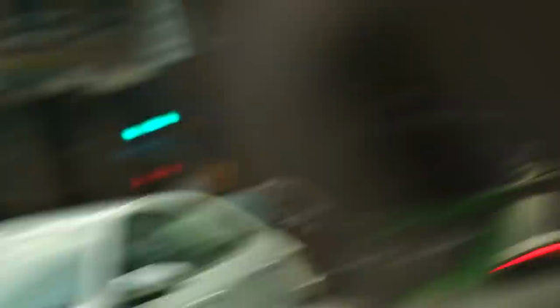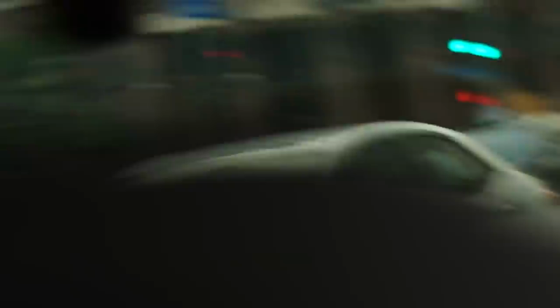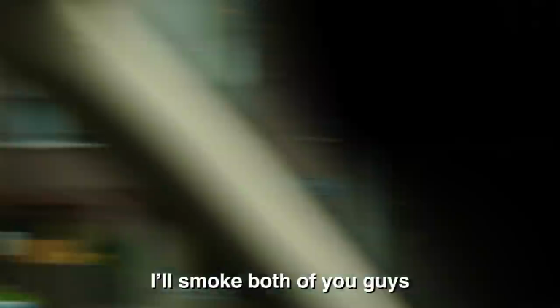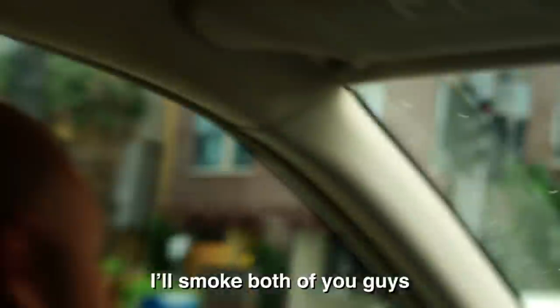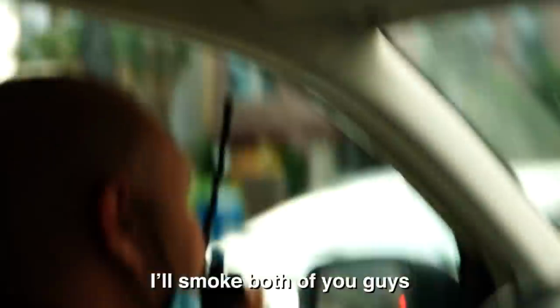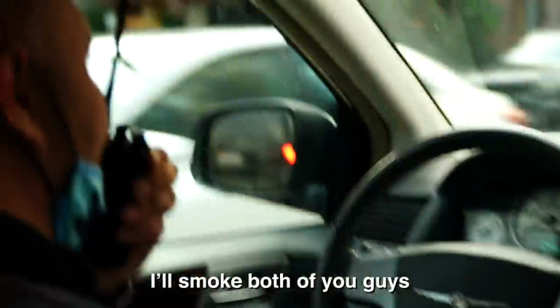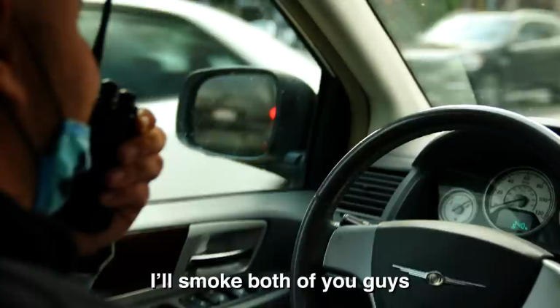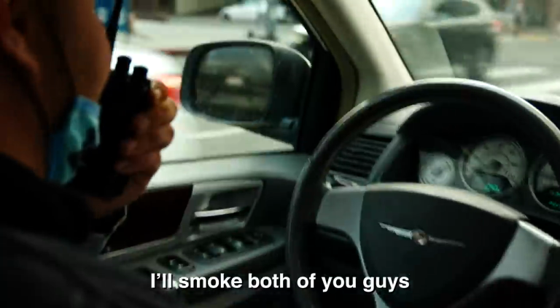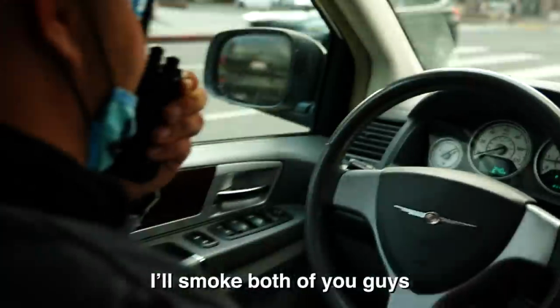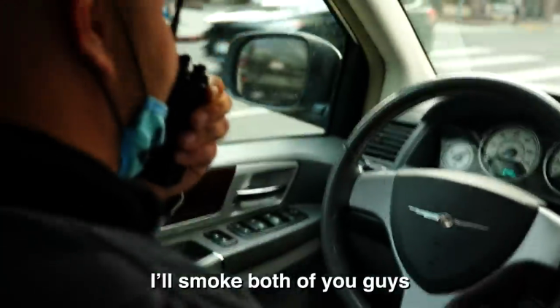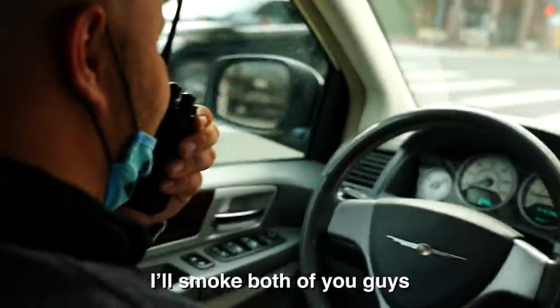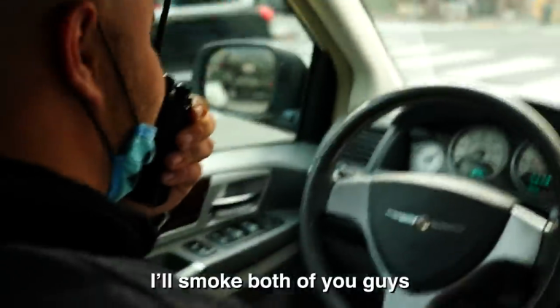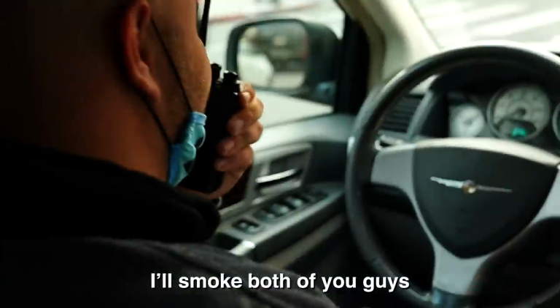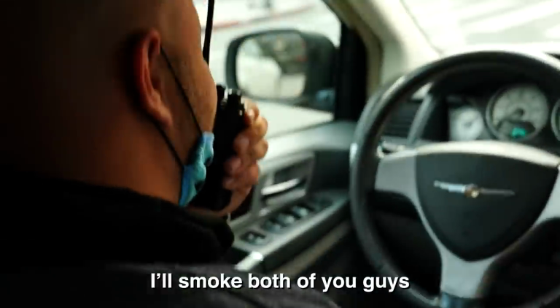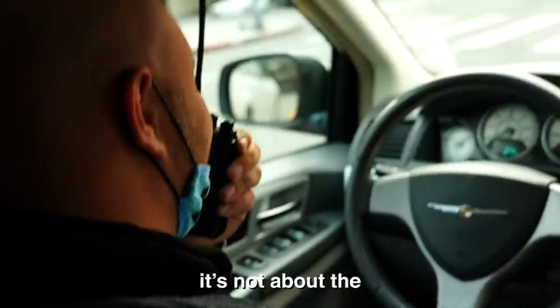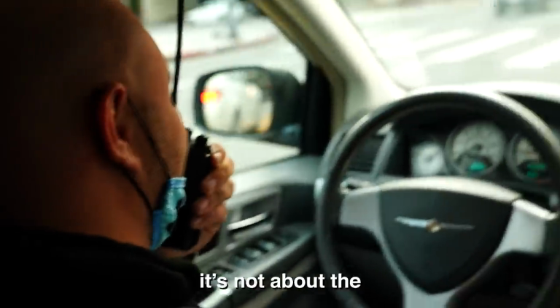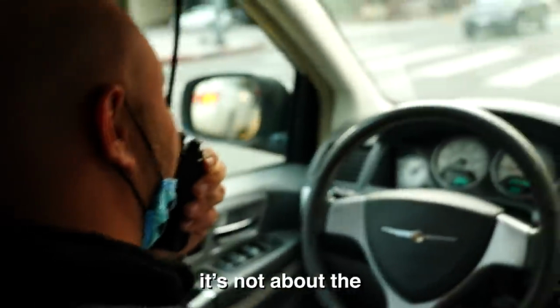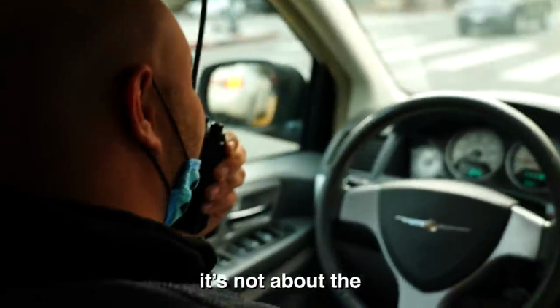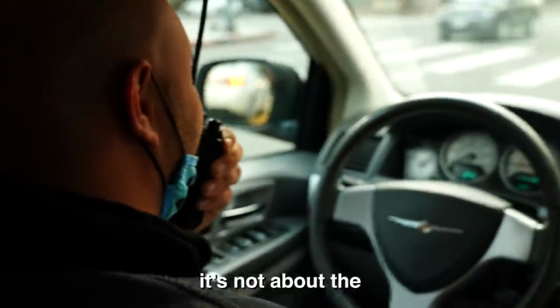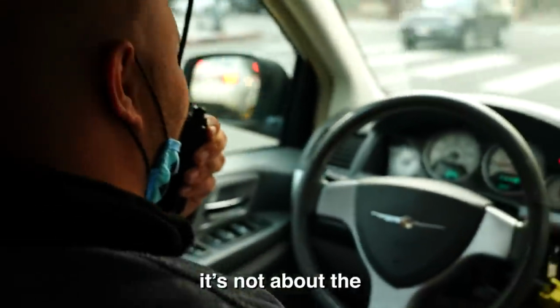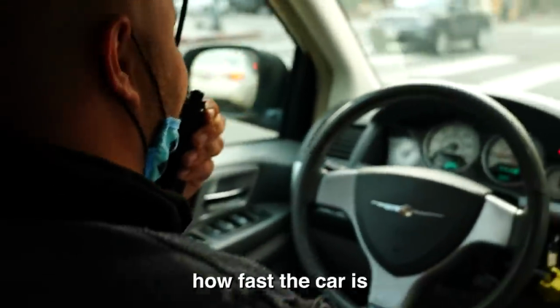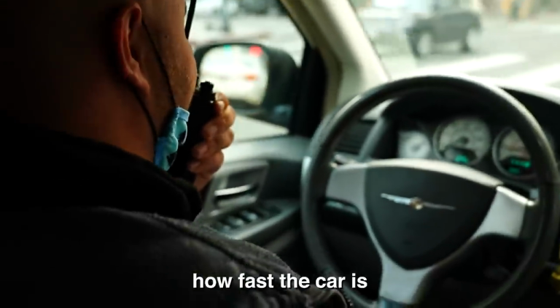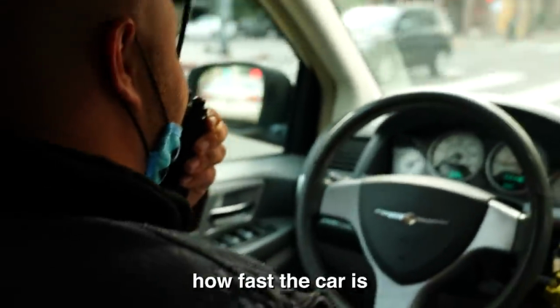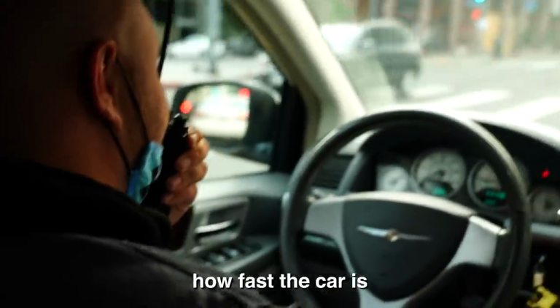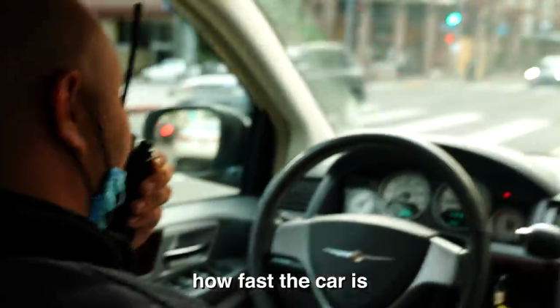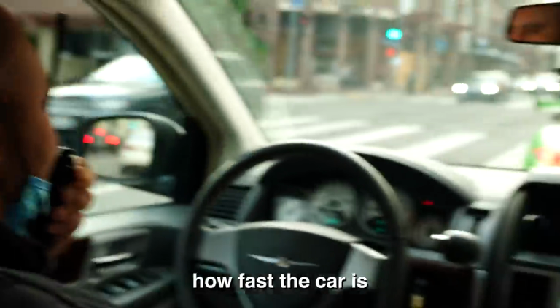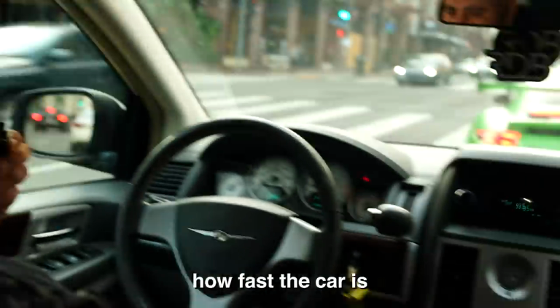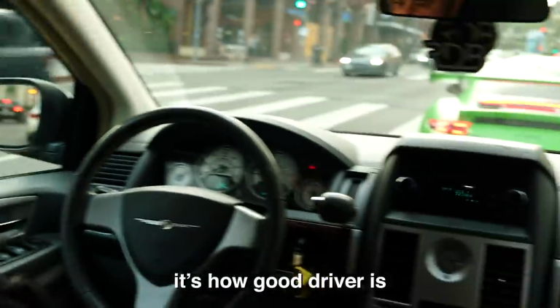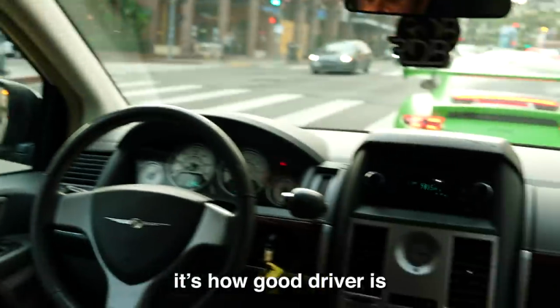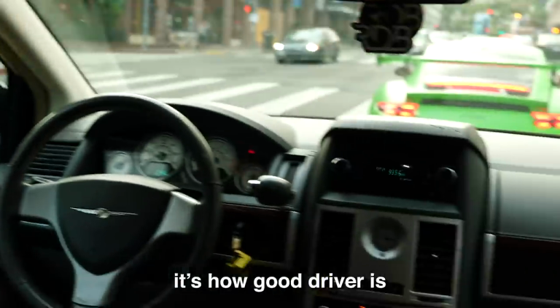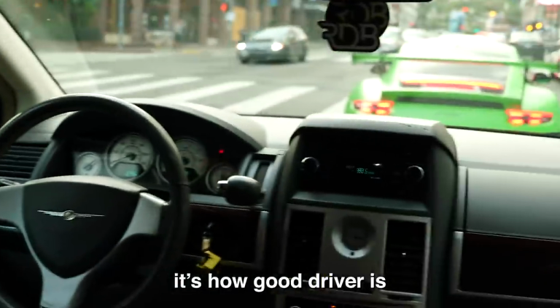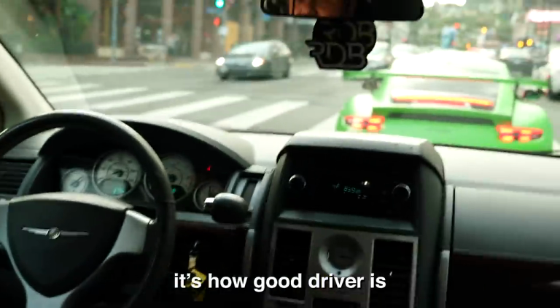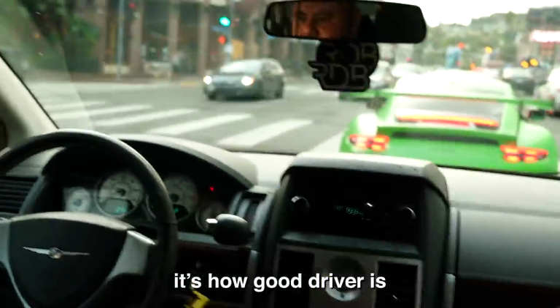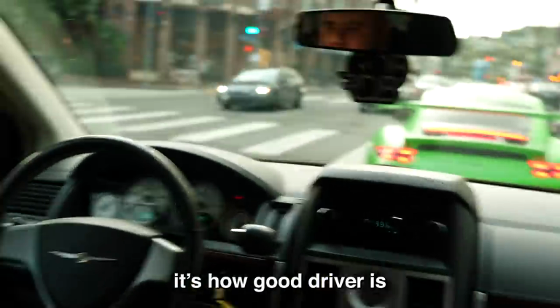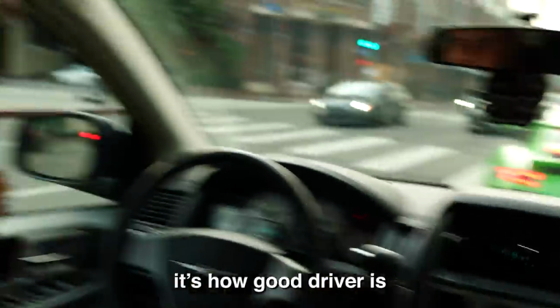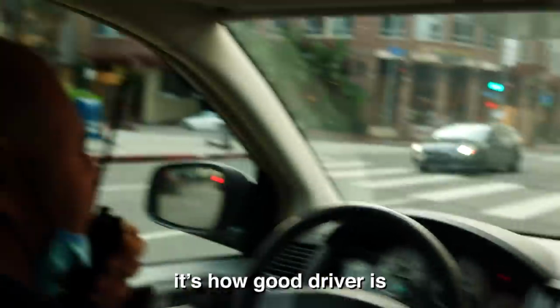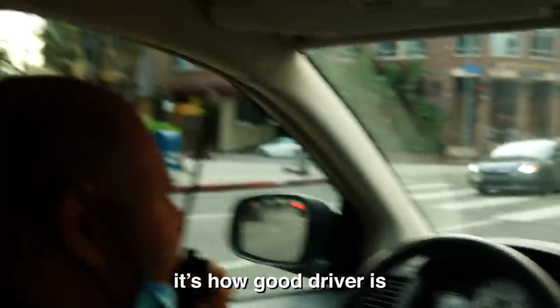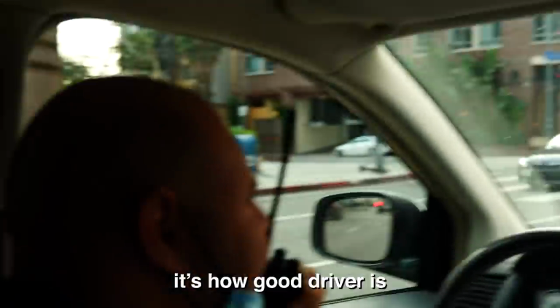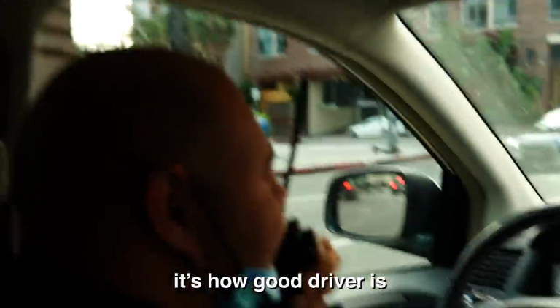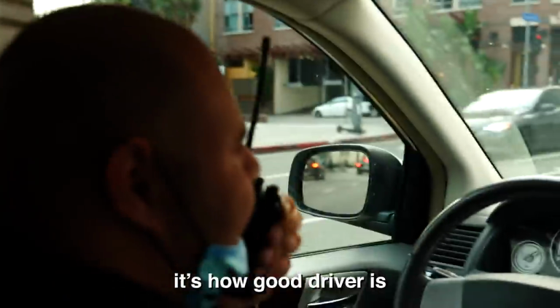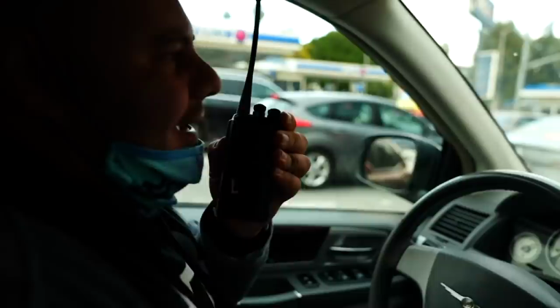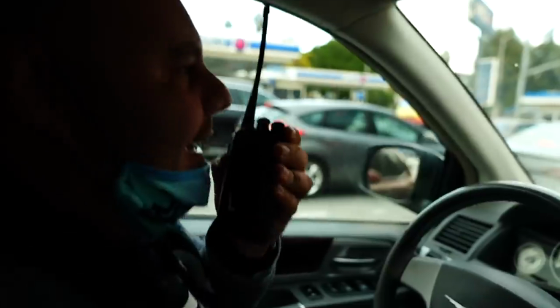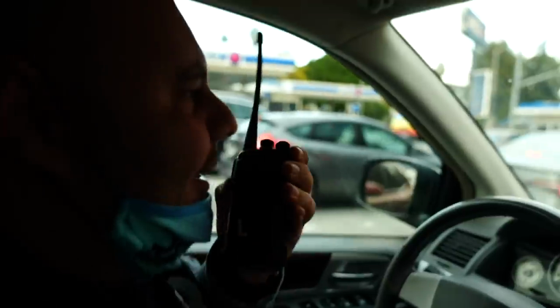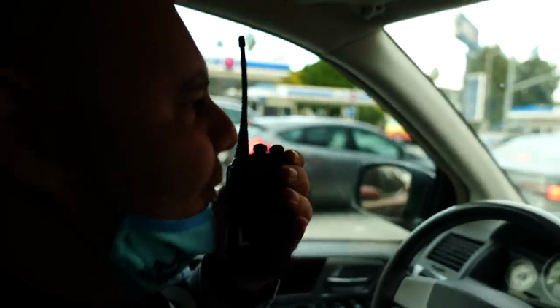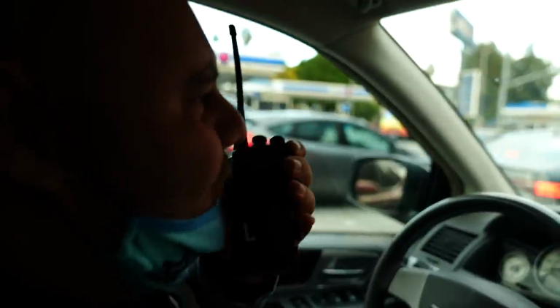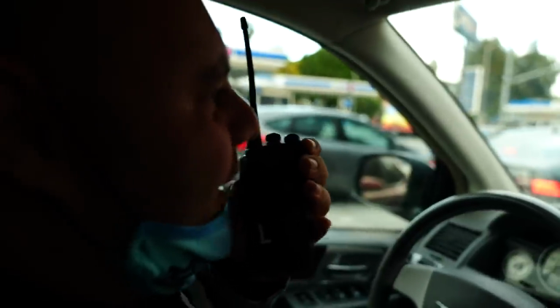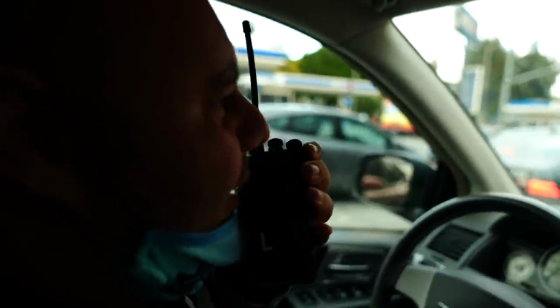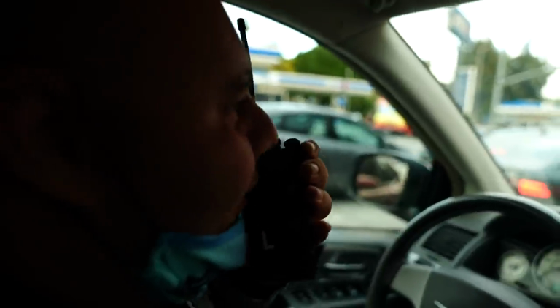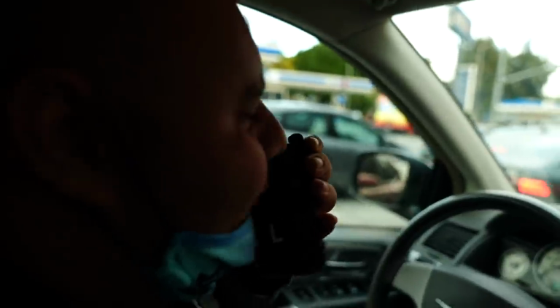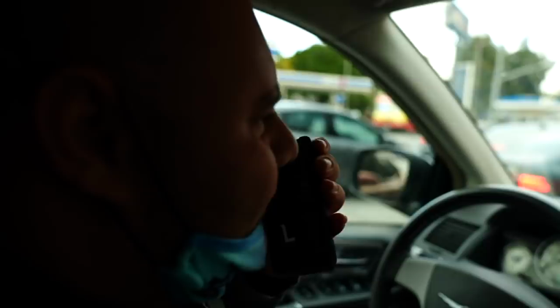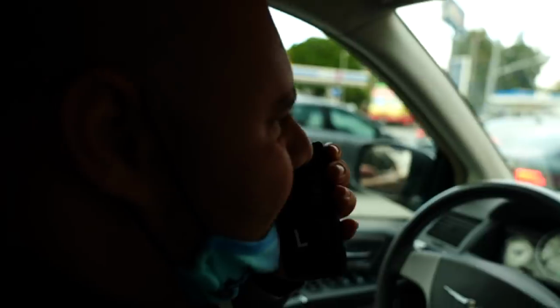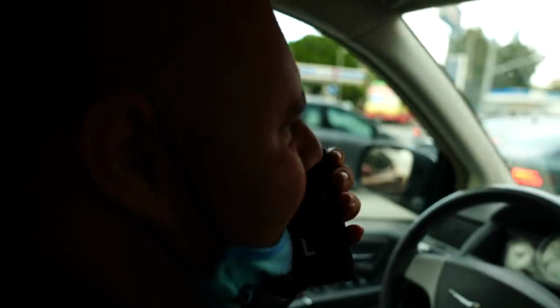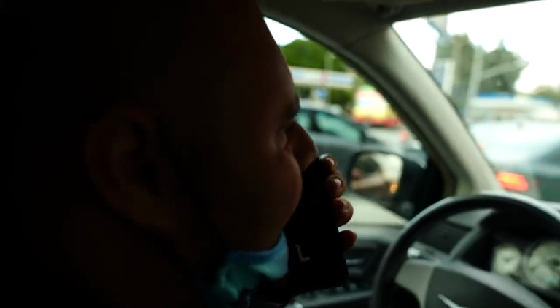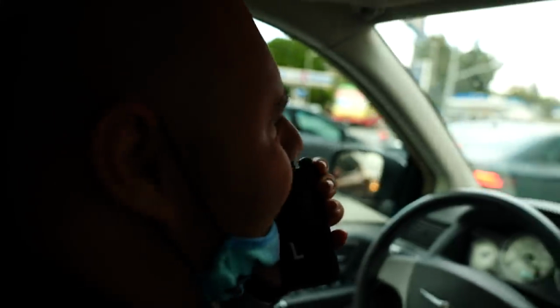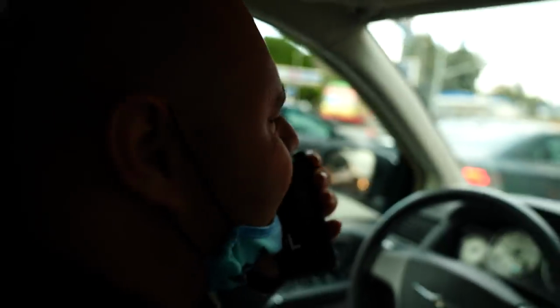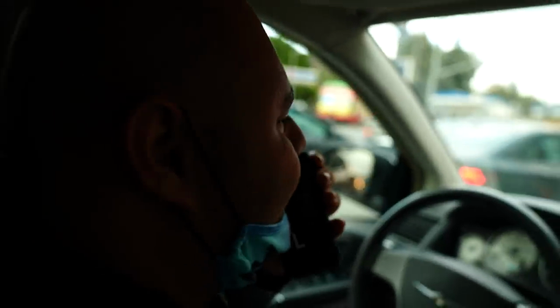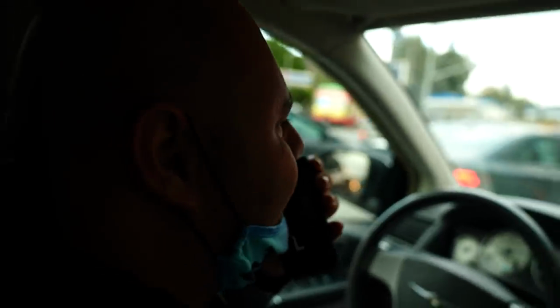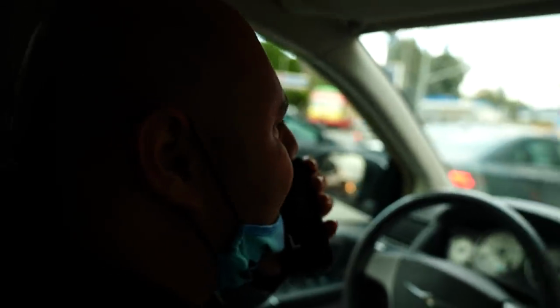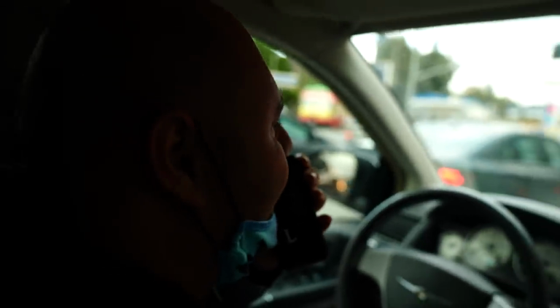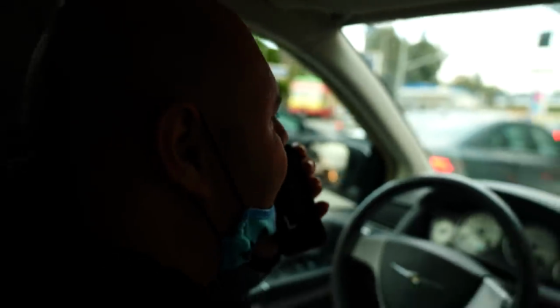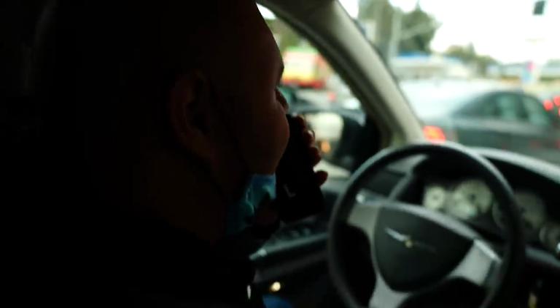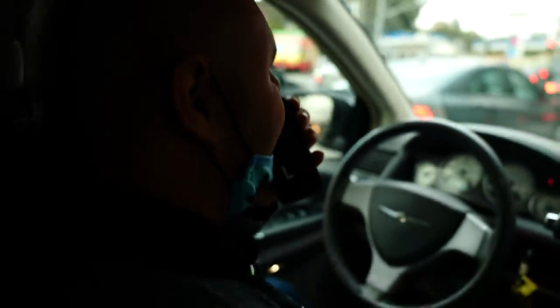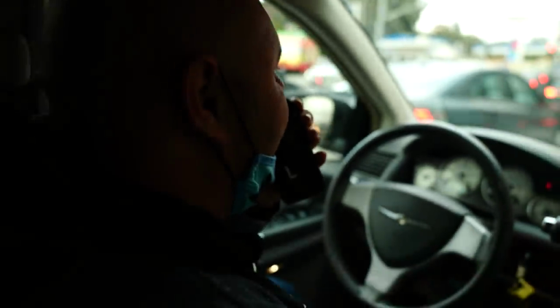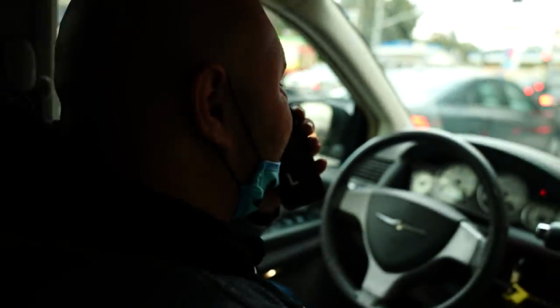Sarkis is confident as usual: 'I'll smoke both of you guys. It's not about how fast the car is, it's about how the driver is.' He wishes his own car was there and repeats that he'd smoke both of them.